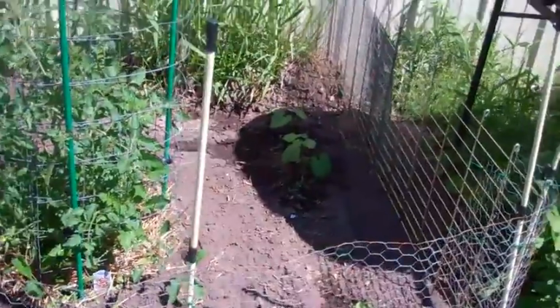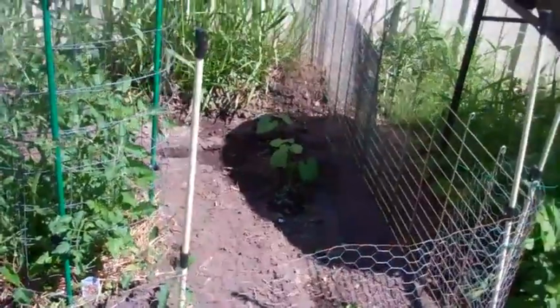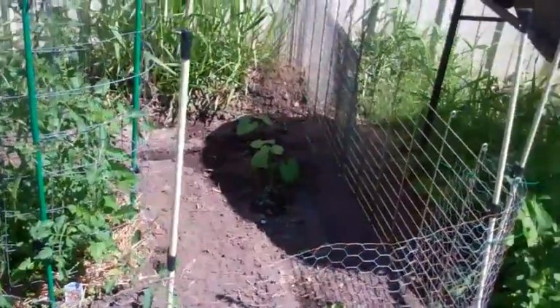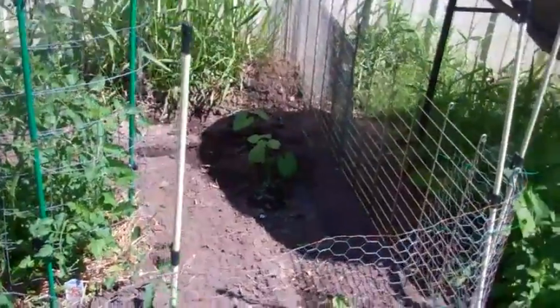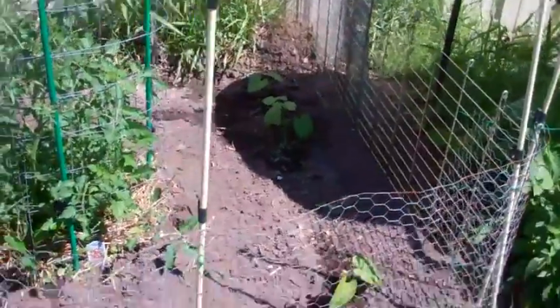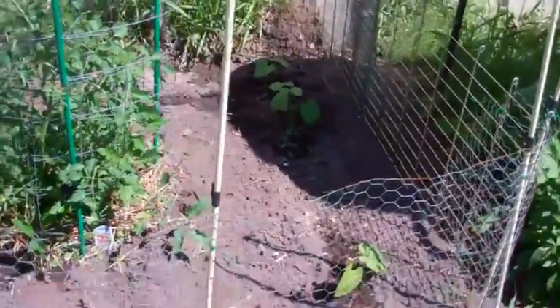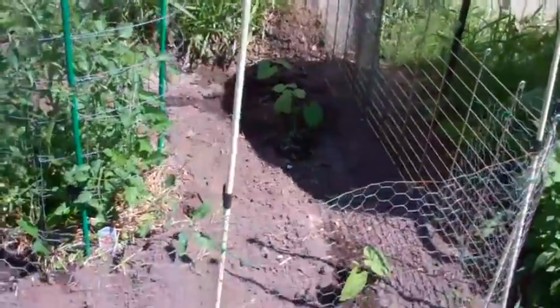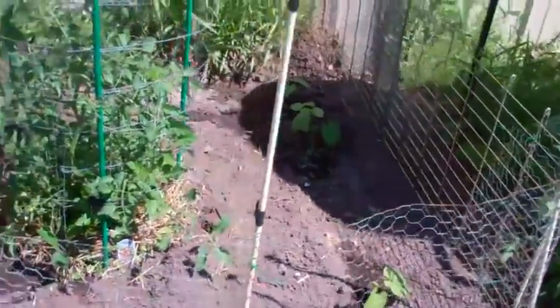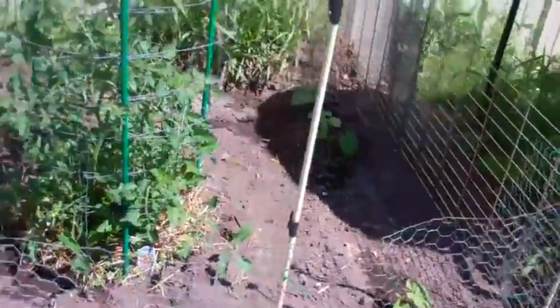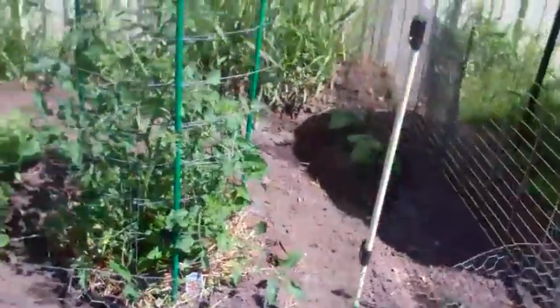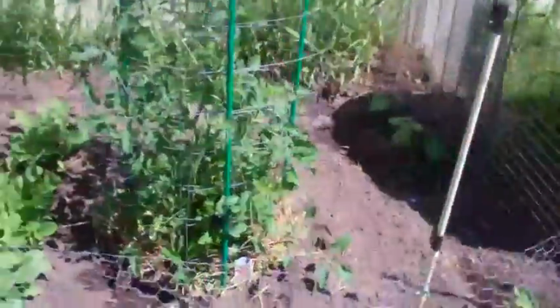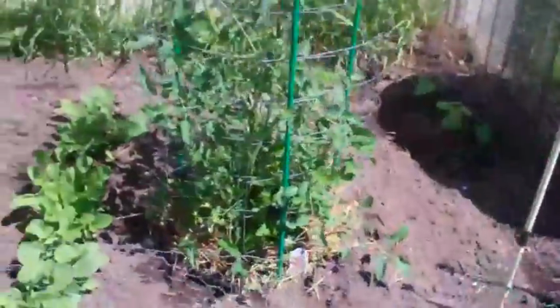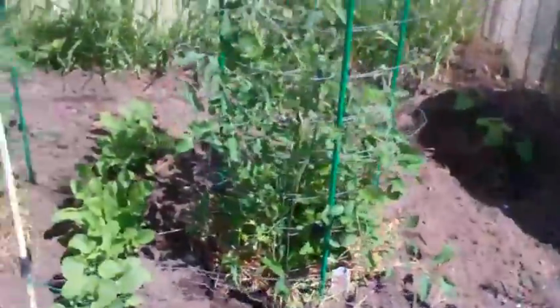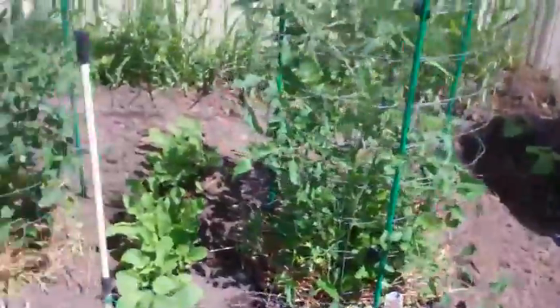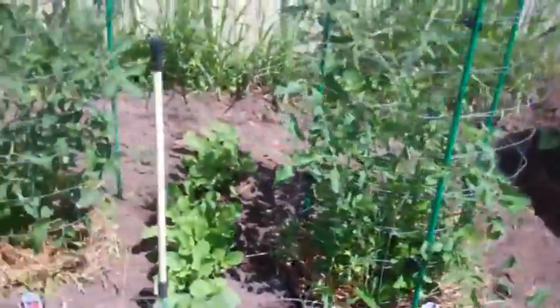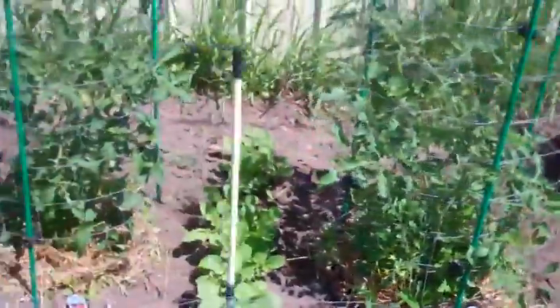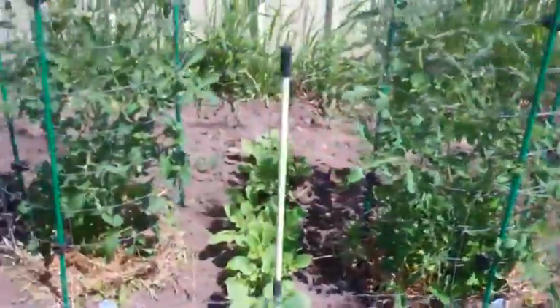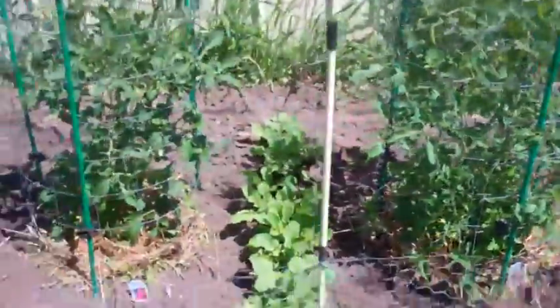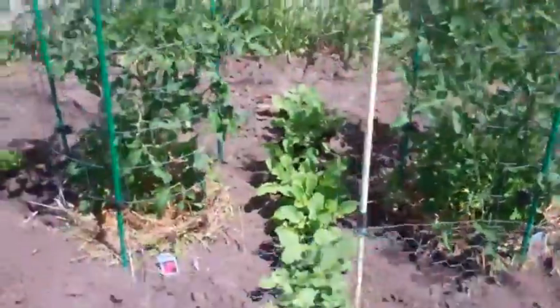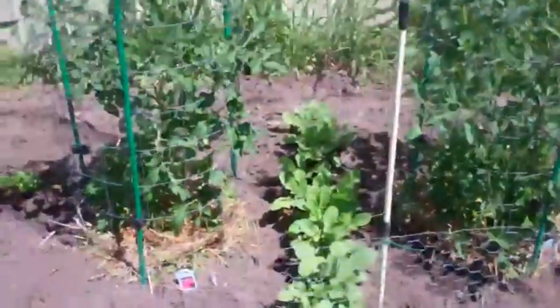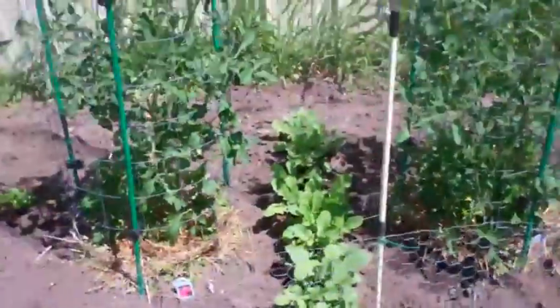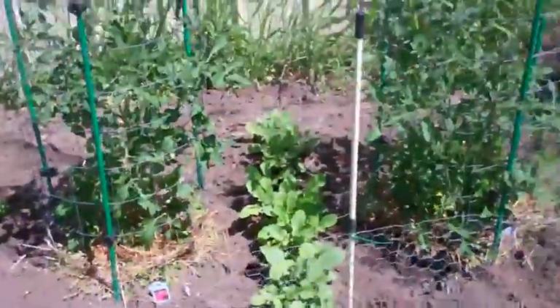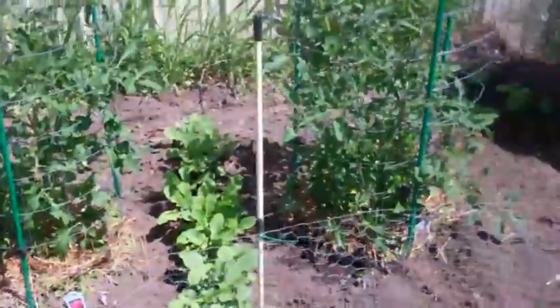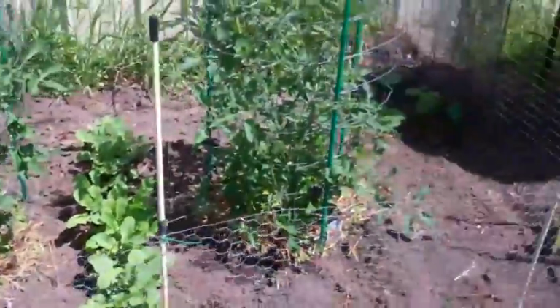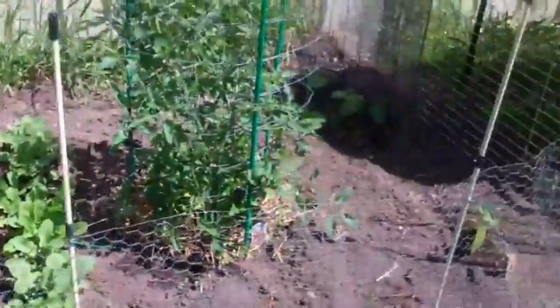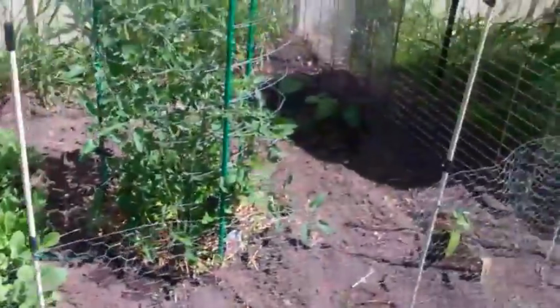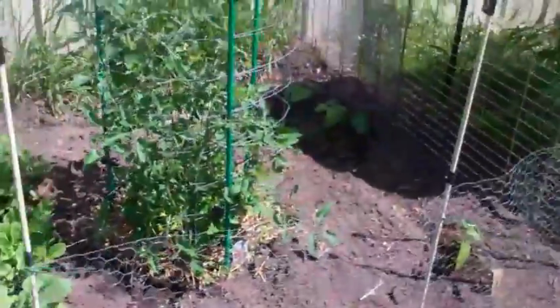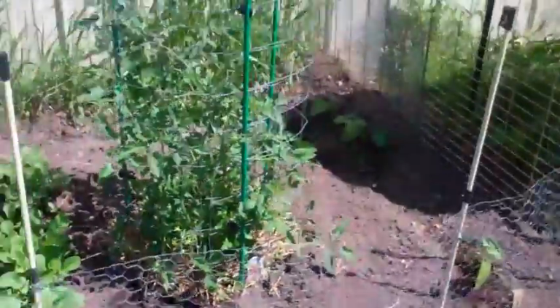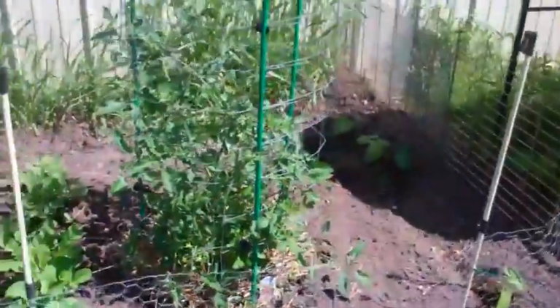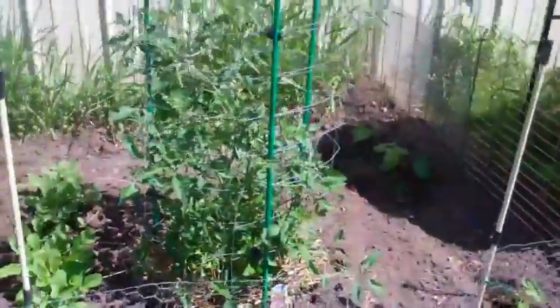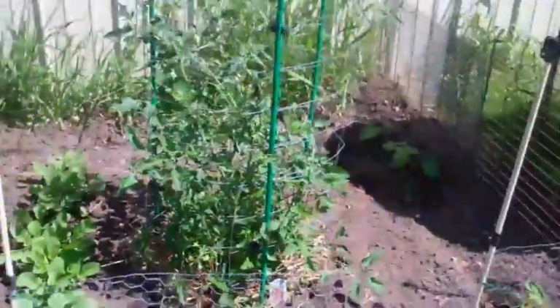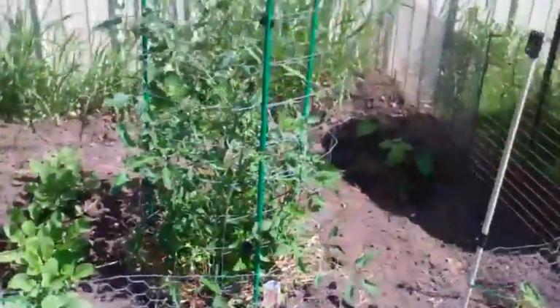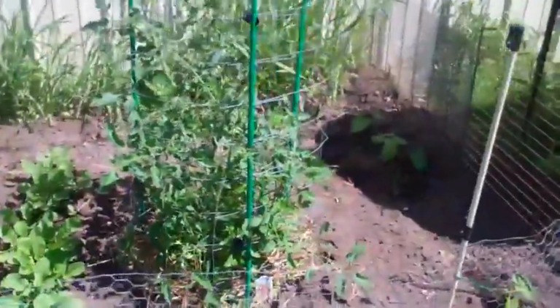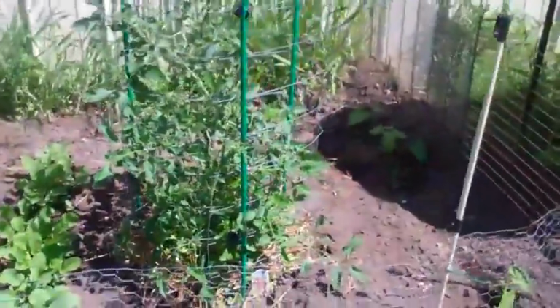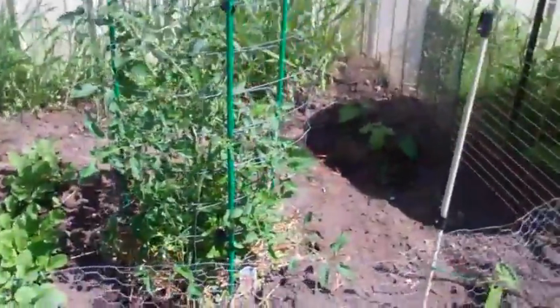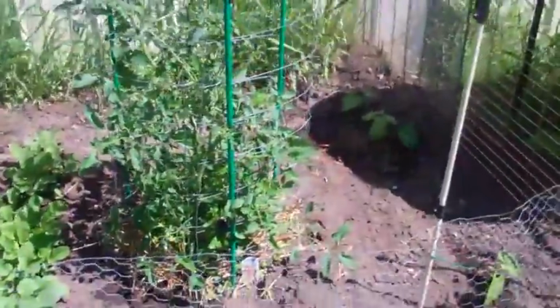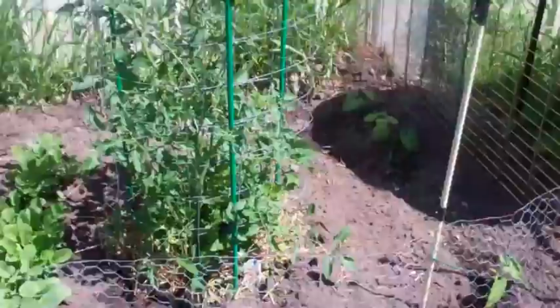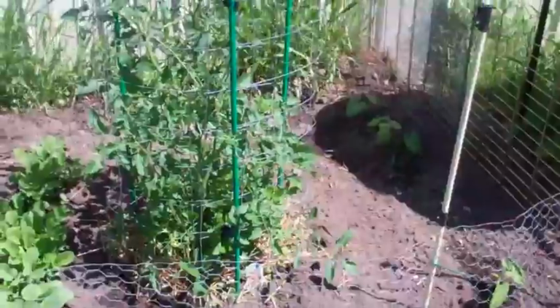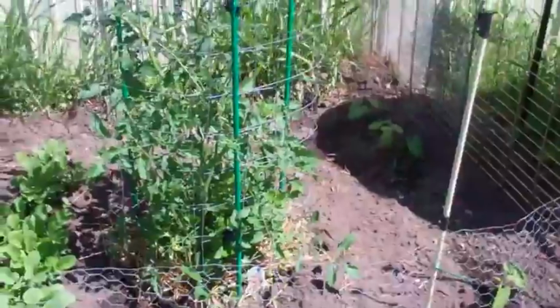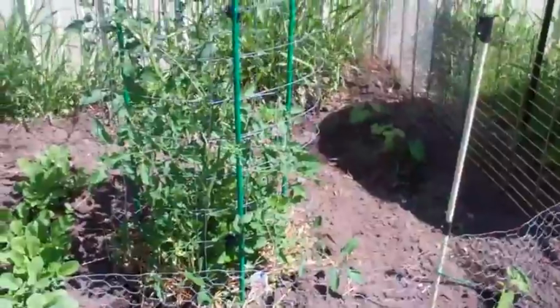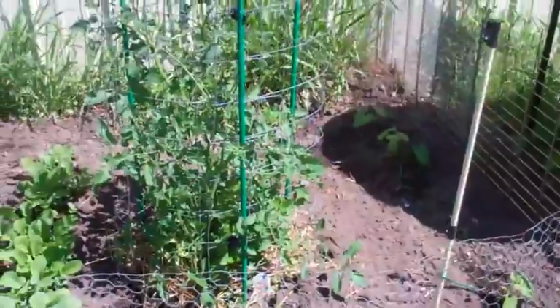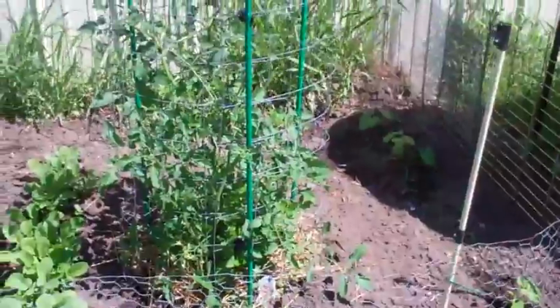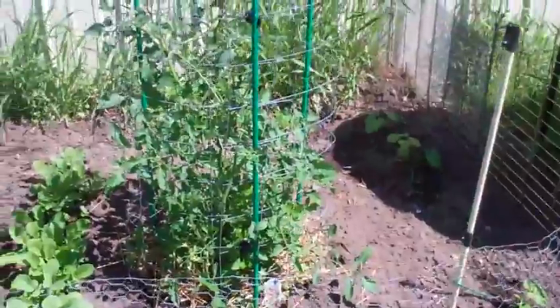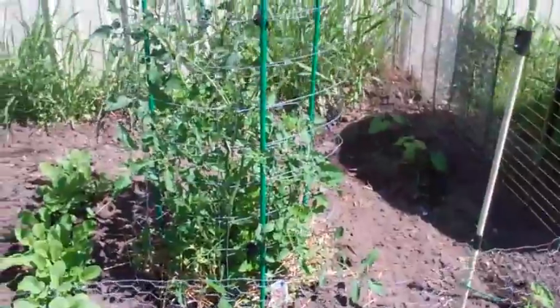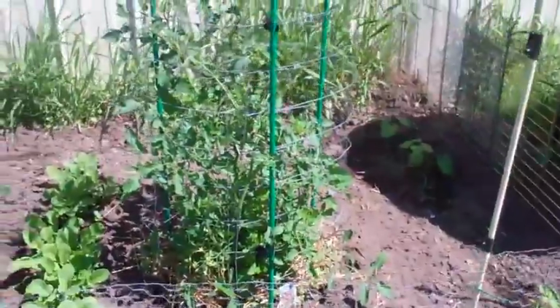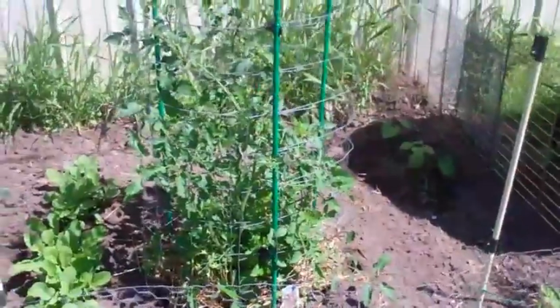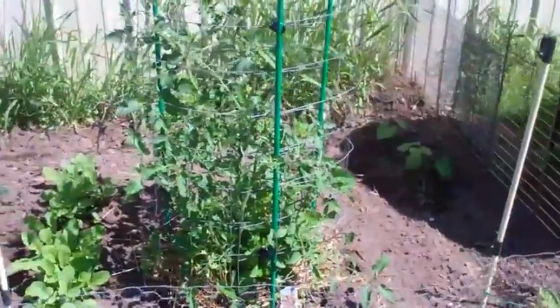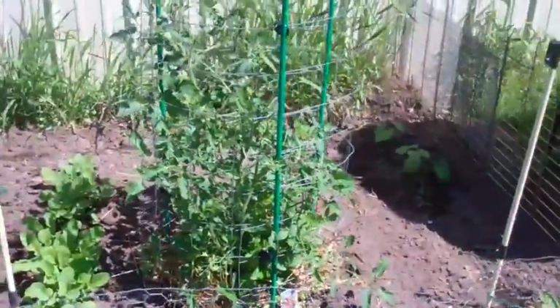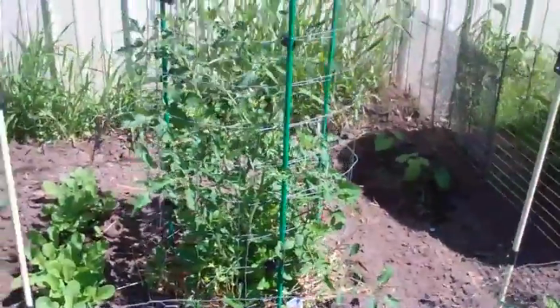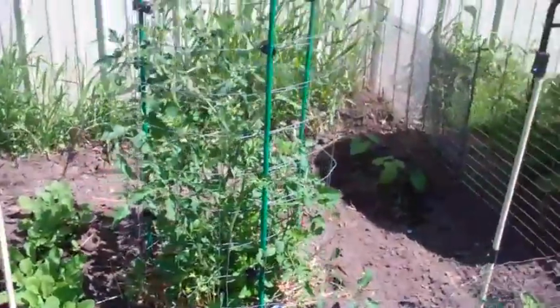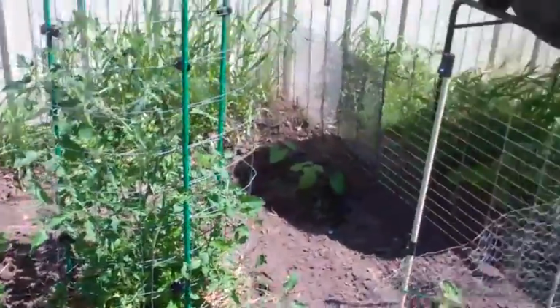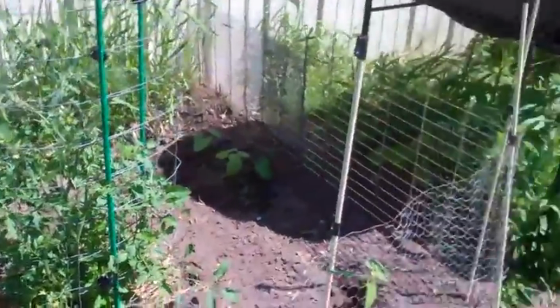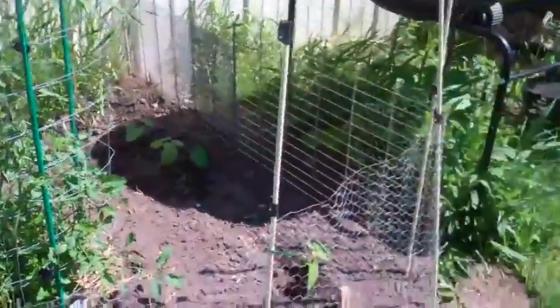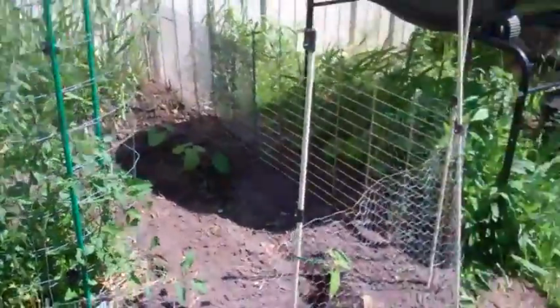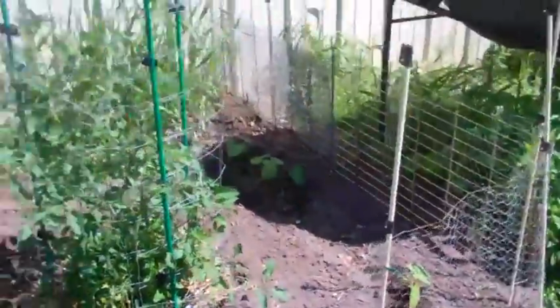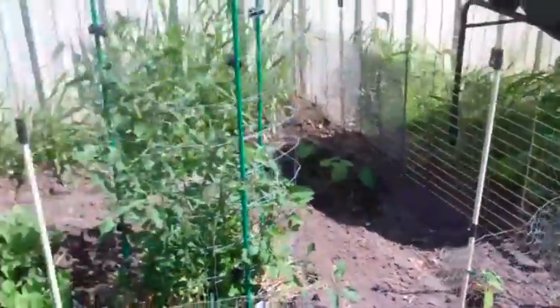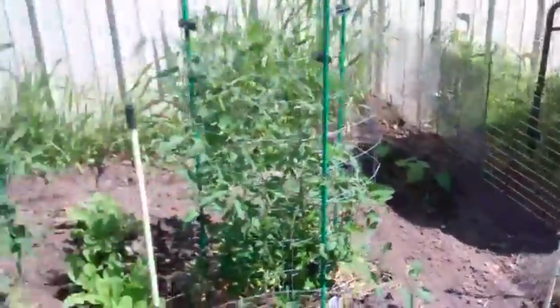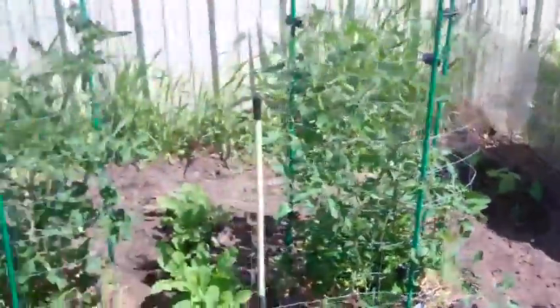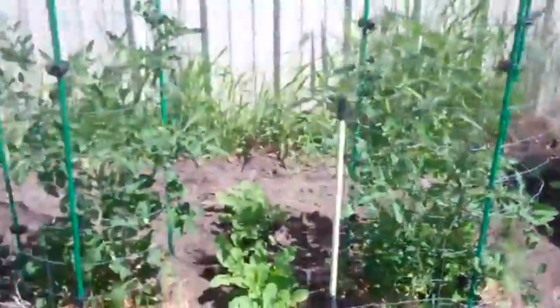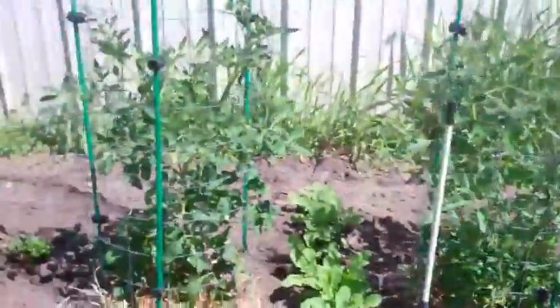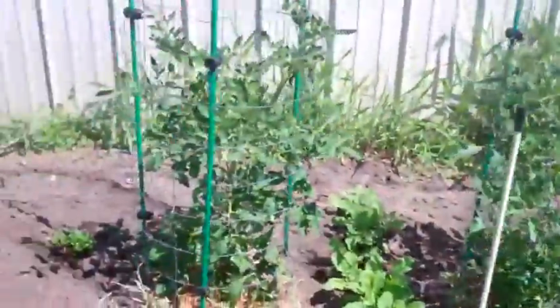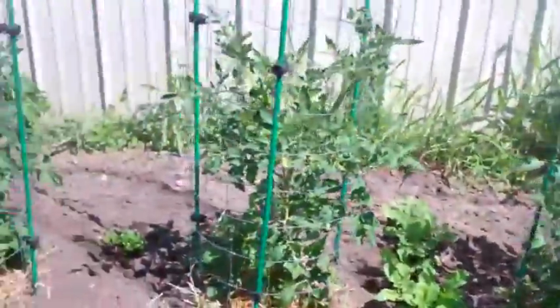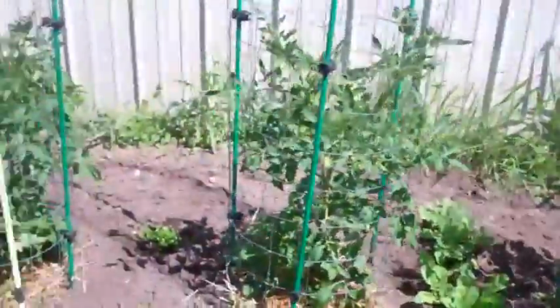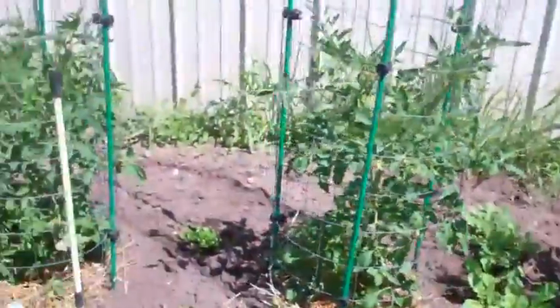Watch Us Grow did a little better. I was considering replanting, but I thought, well, we'll just go with what we got and see what happens.